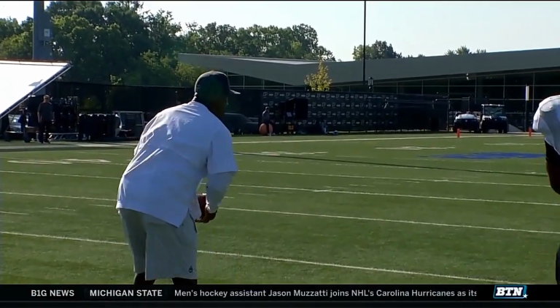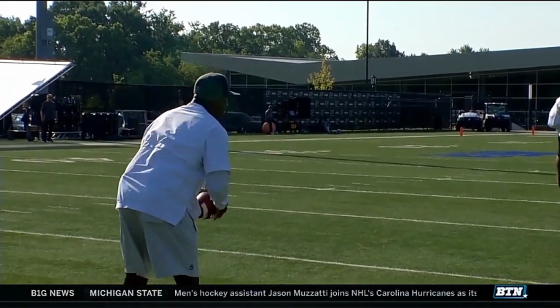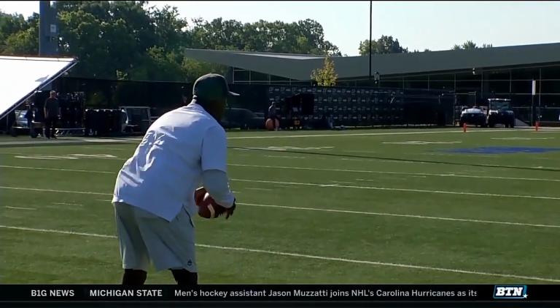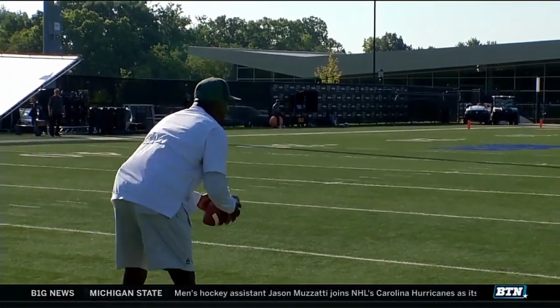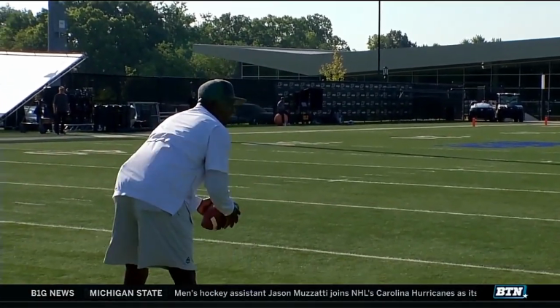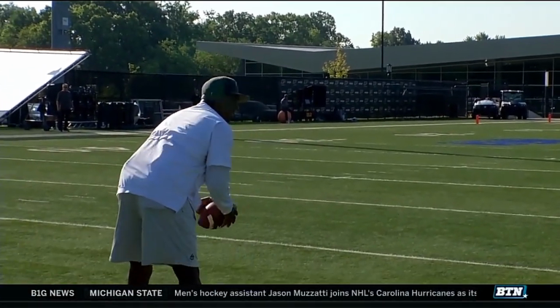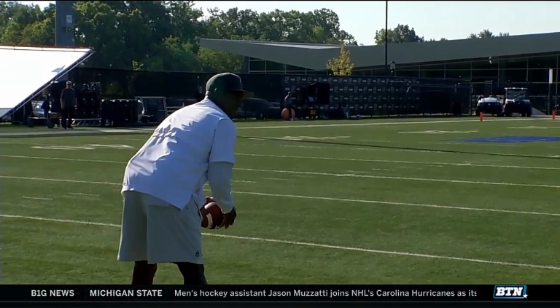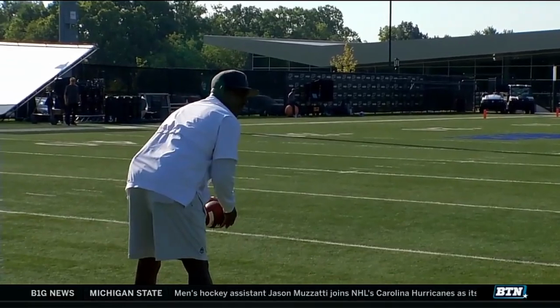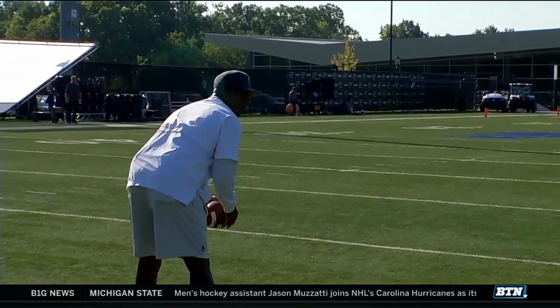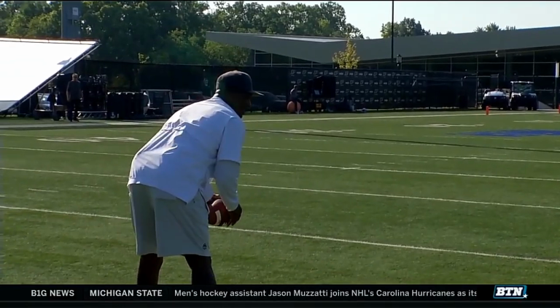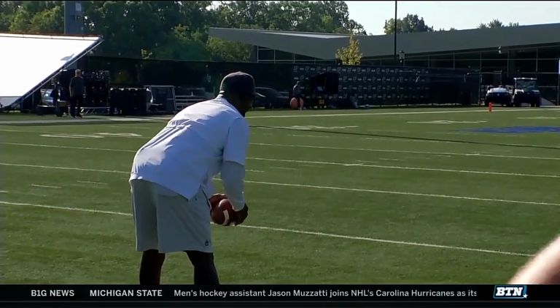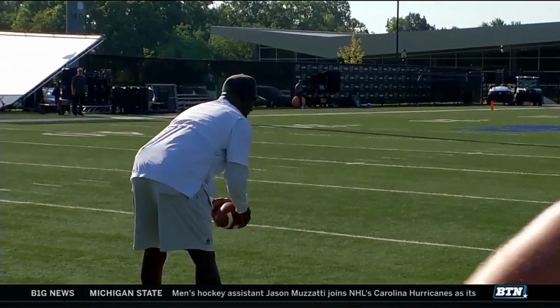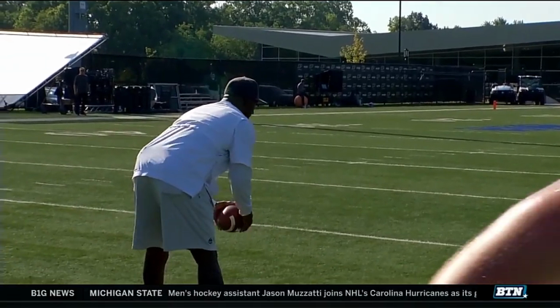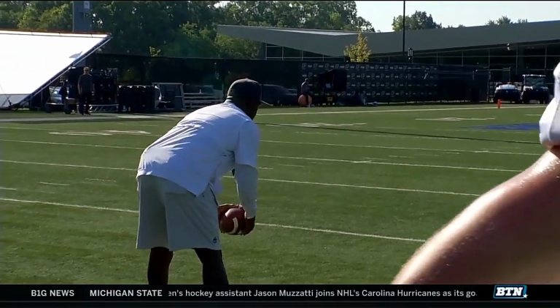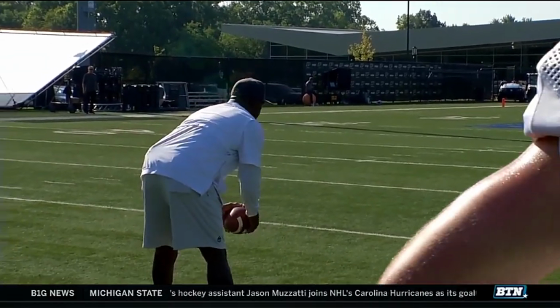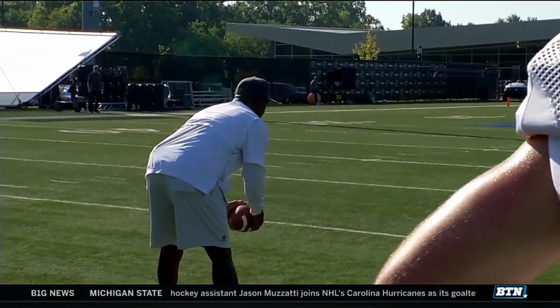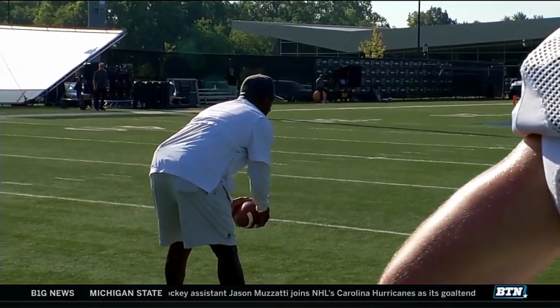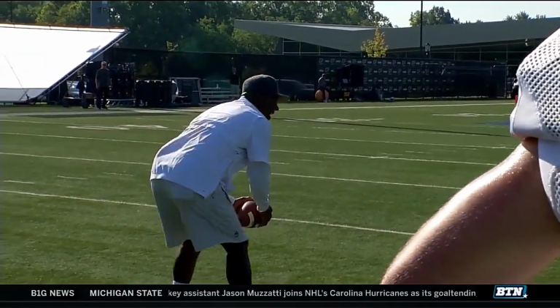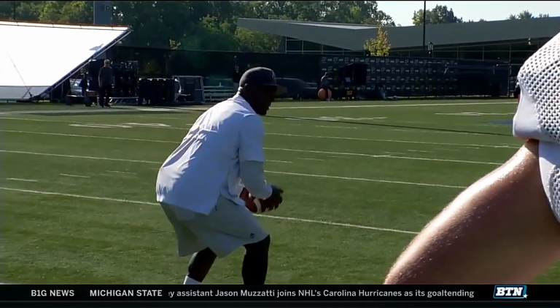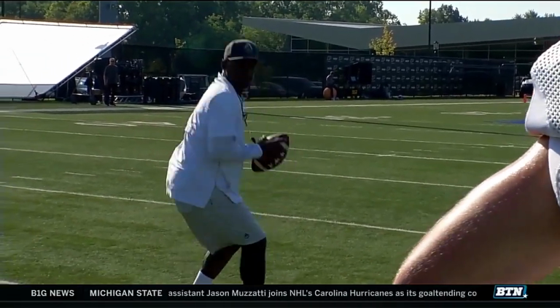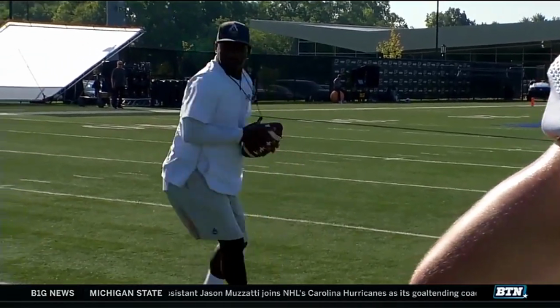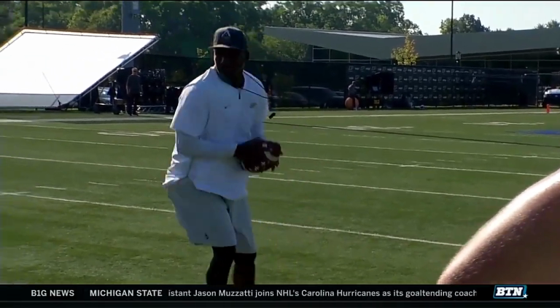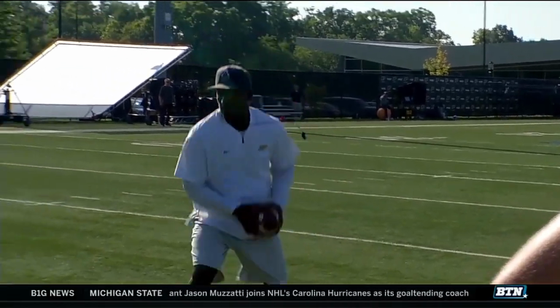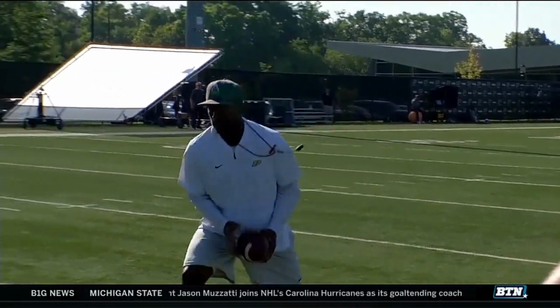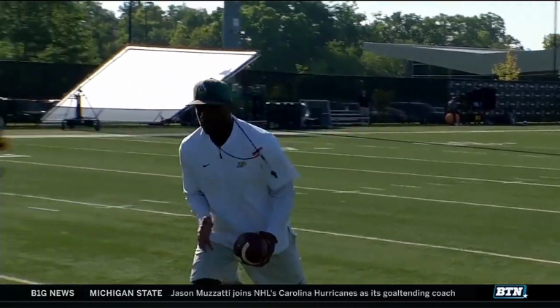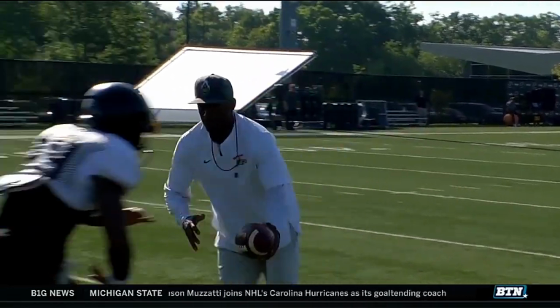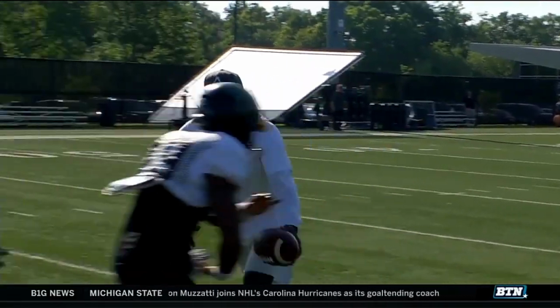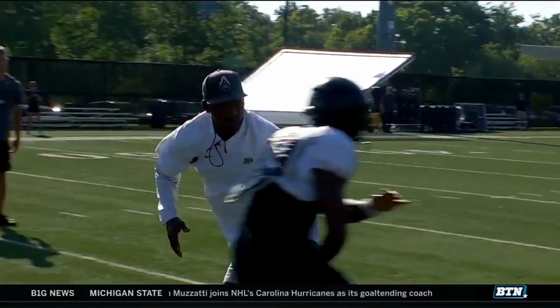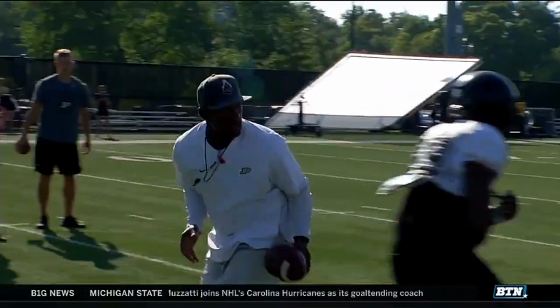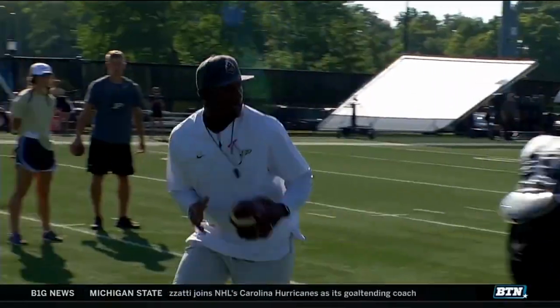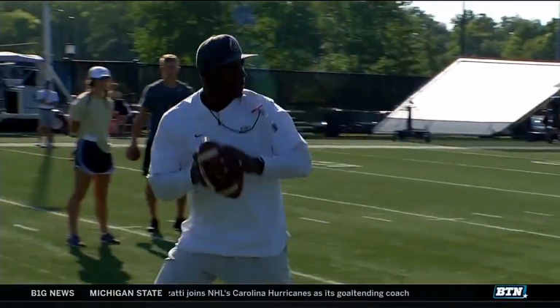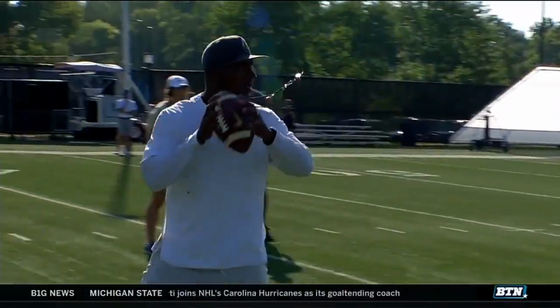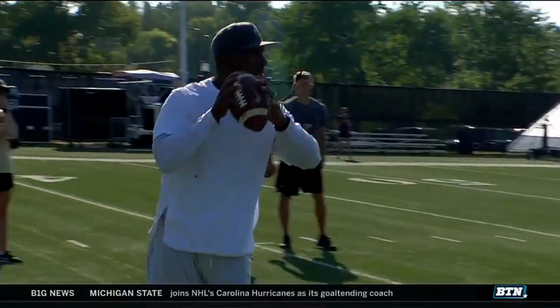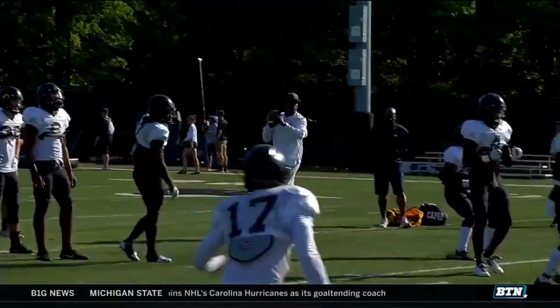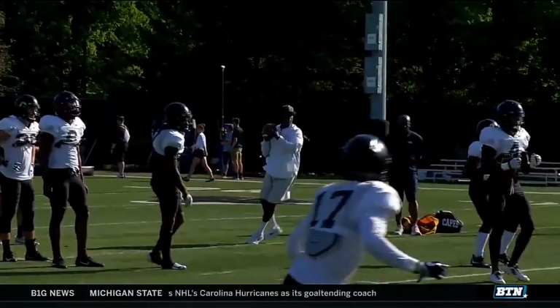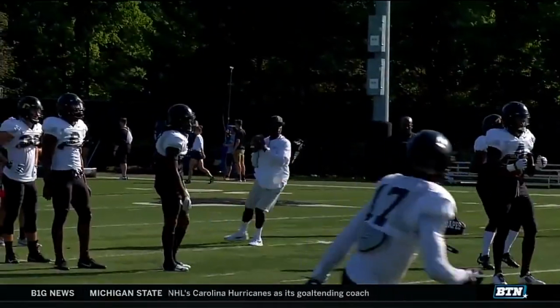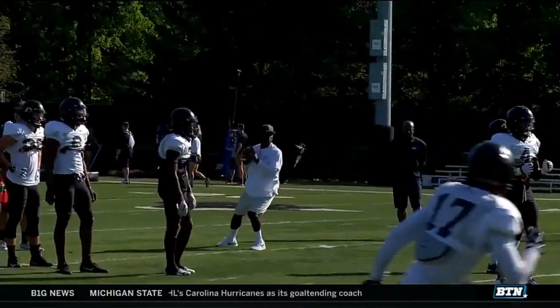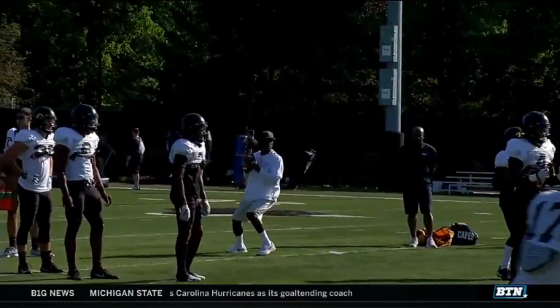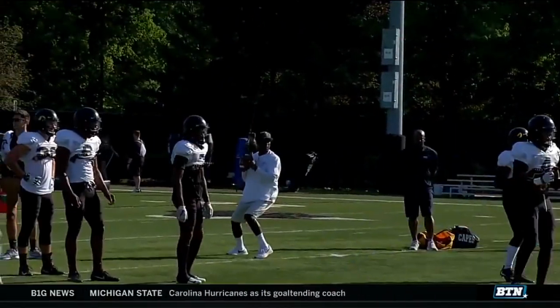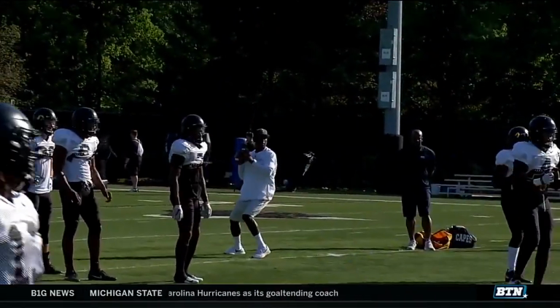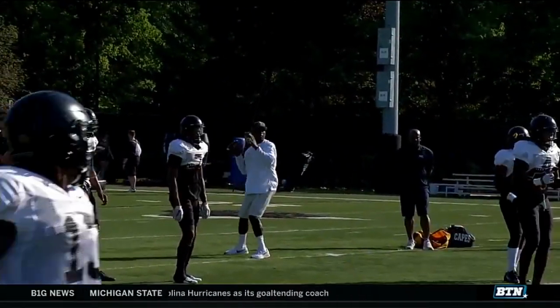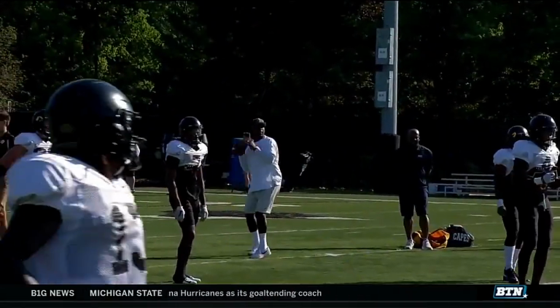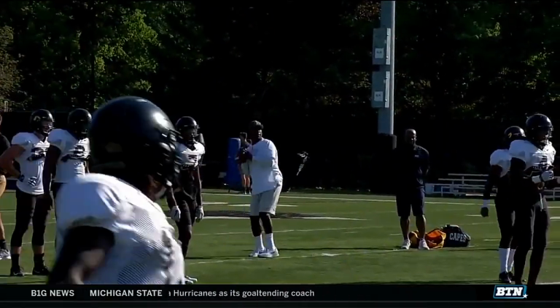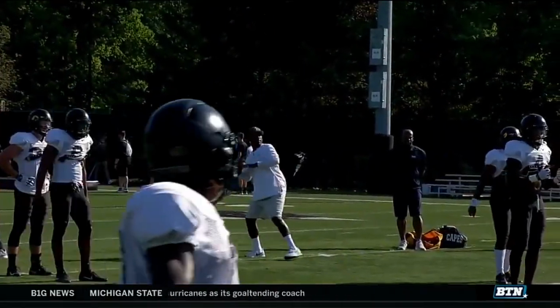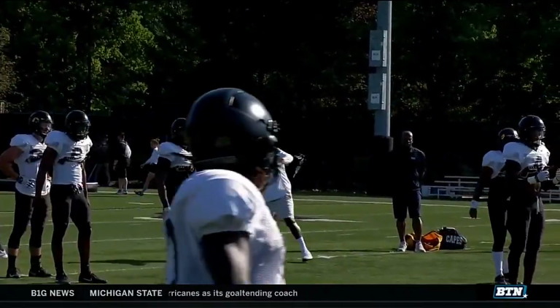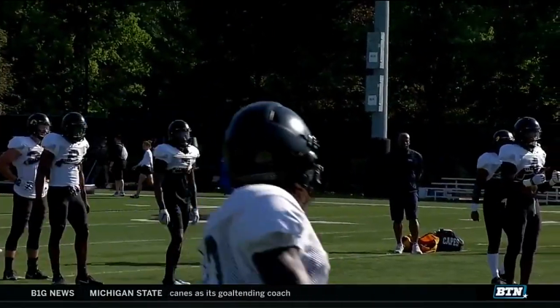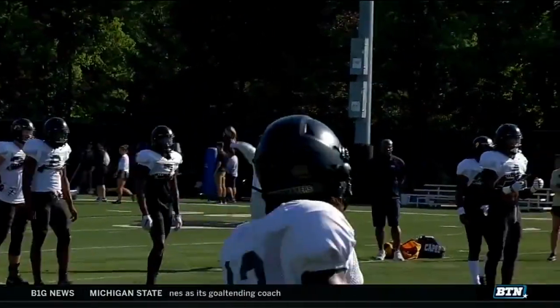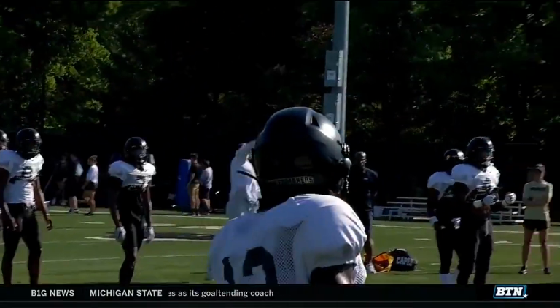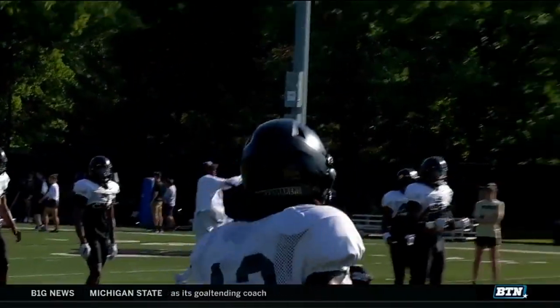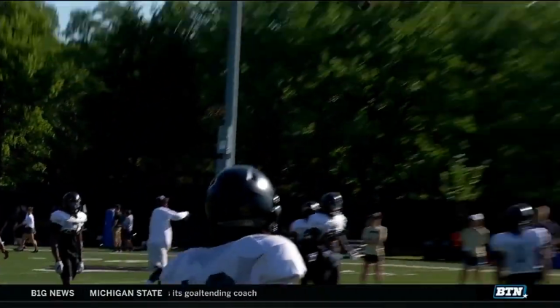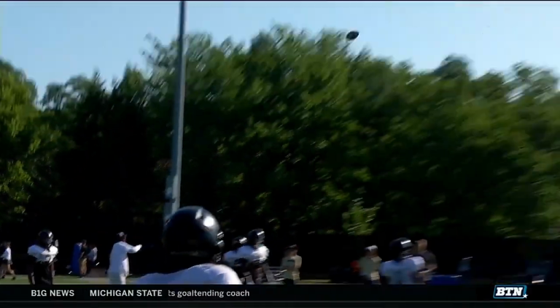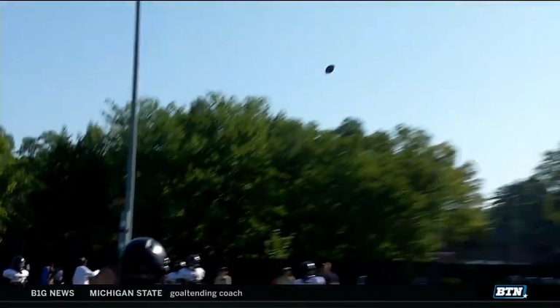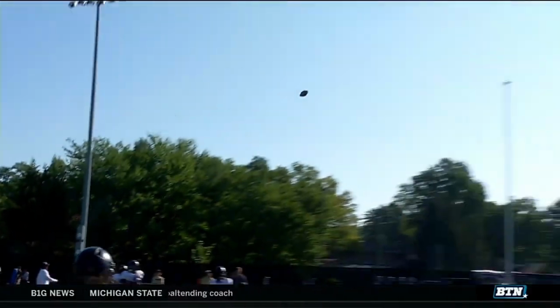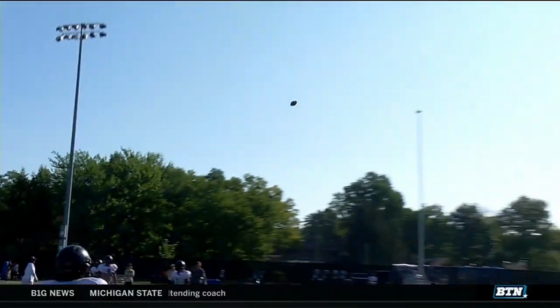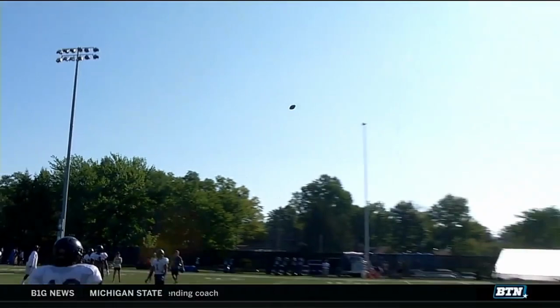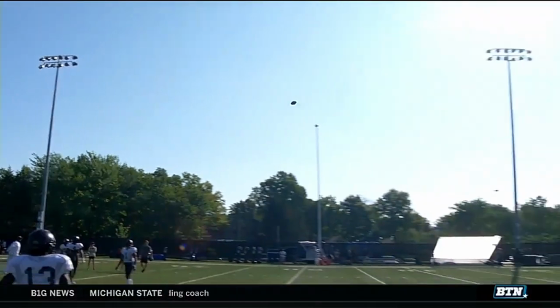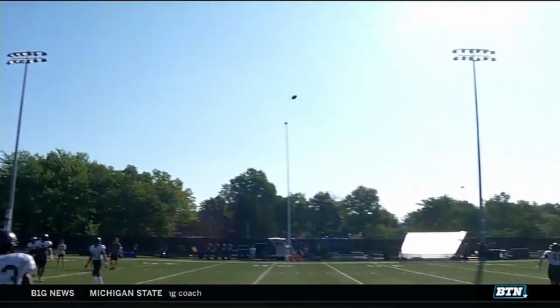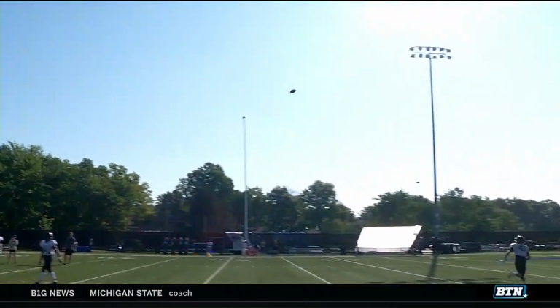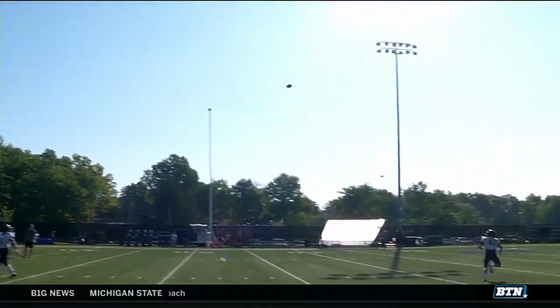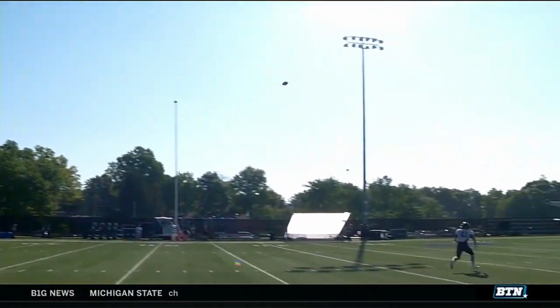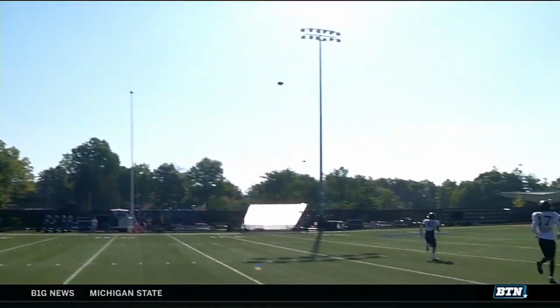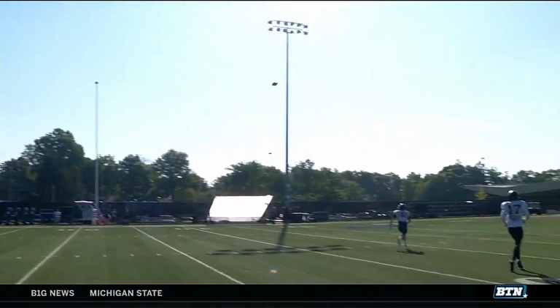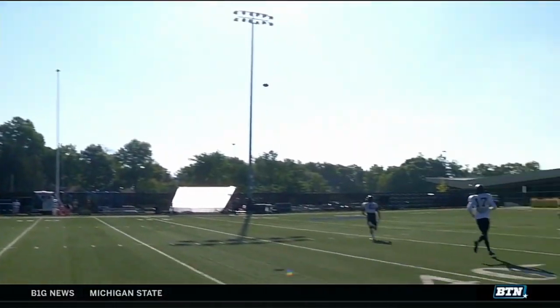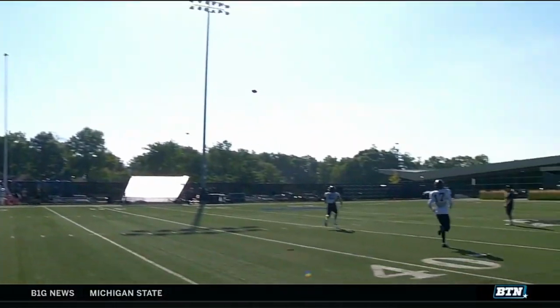Said! Pass, hi-hat. Said hit! Play action — safety's got to get deep. You got to get back, safety!